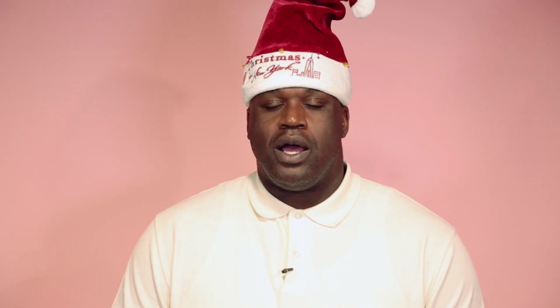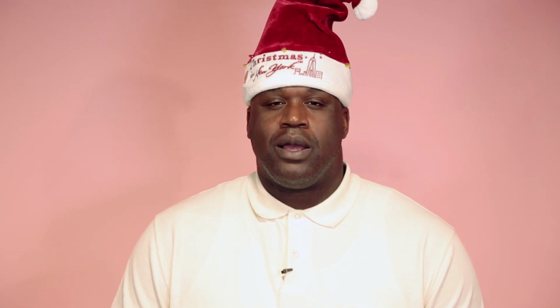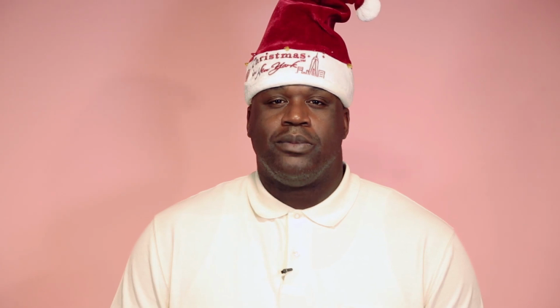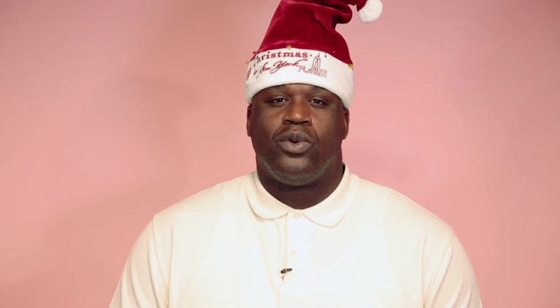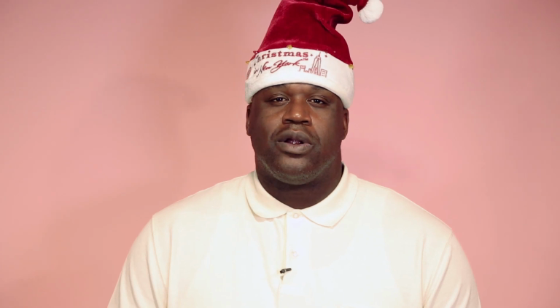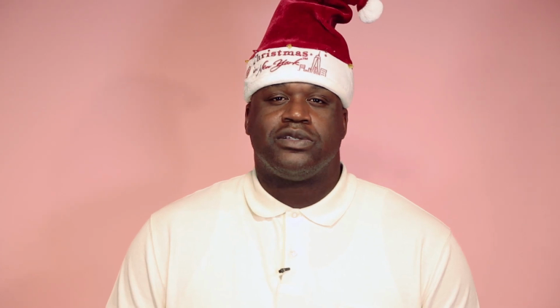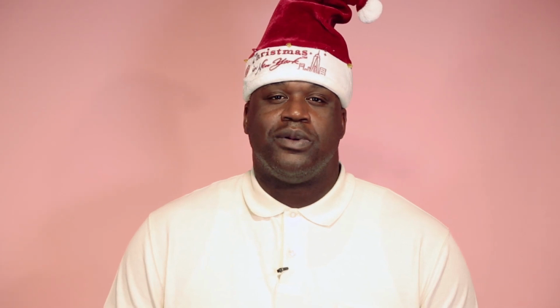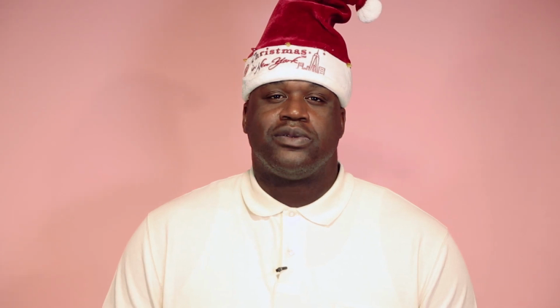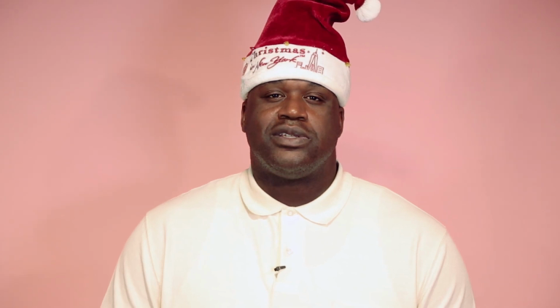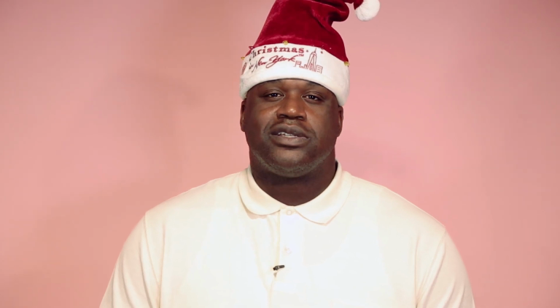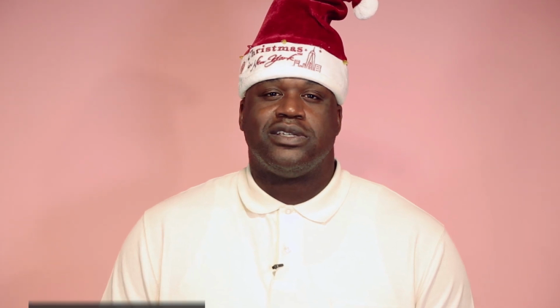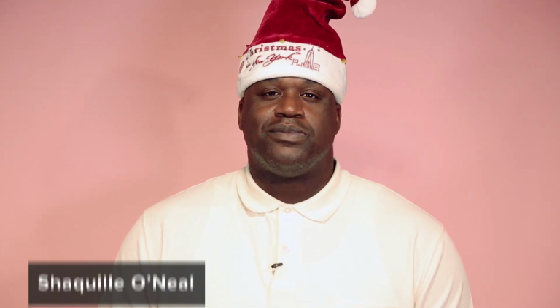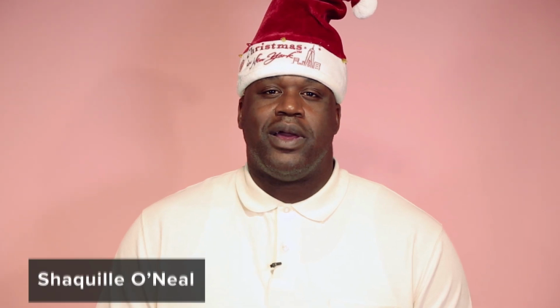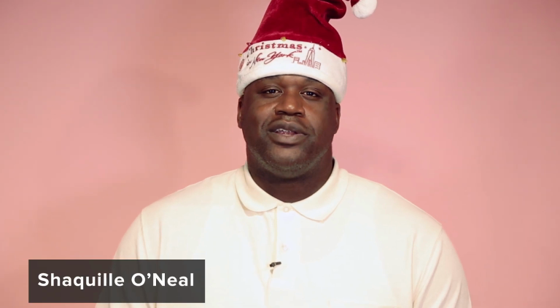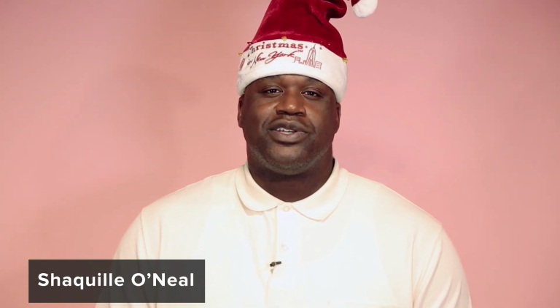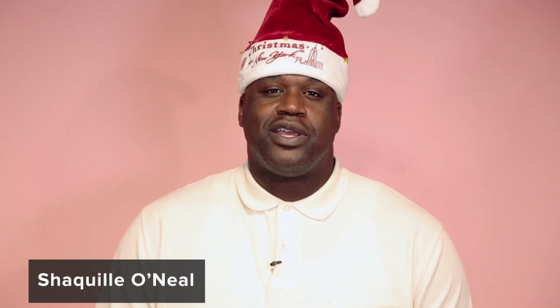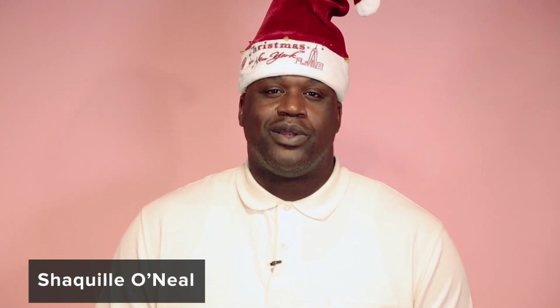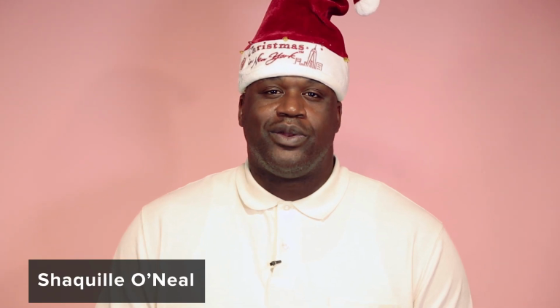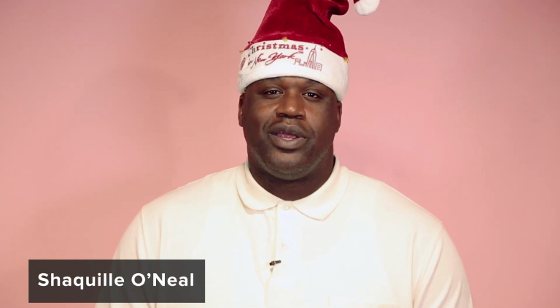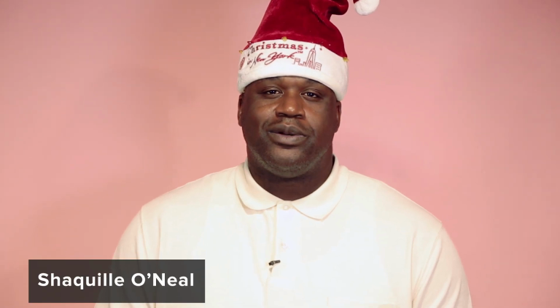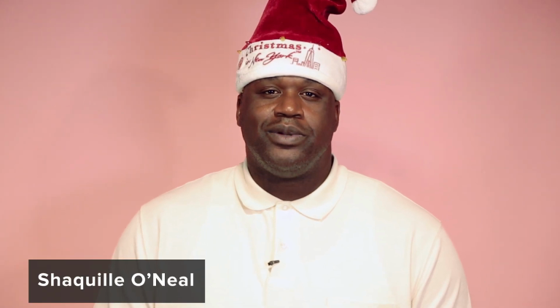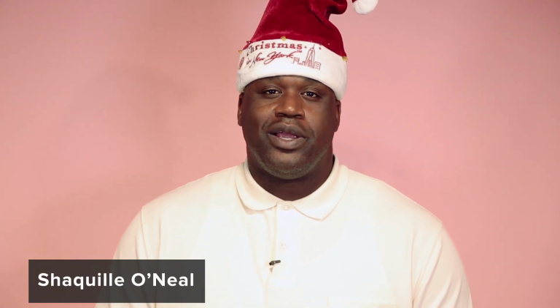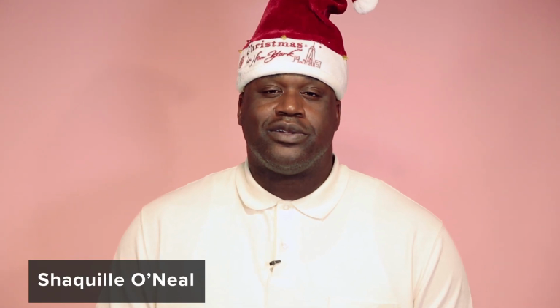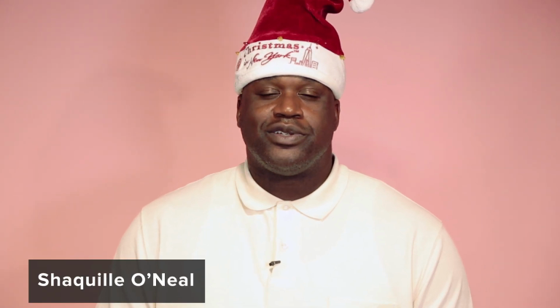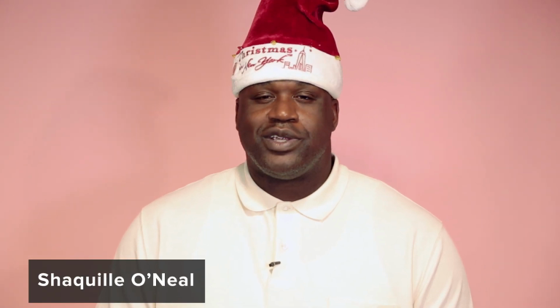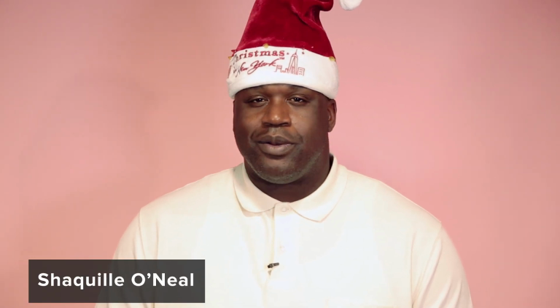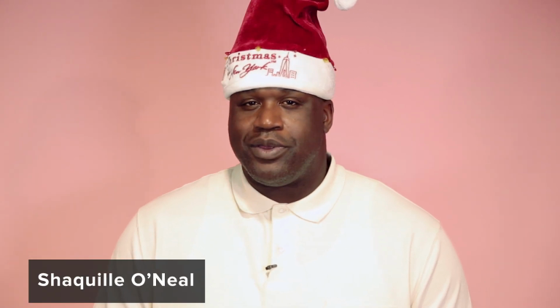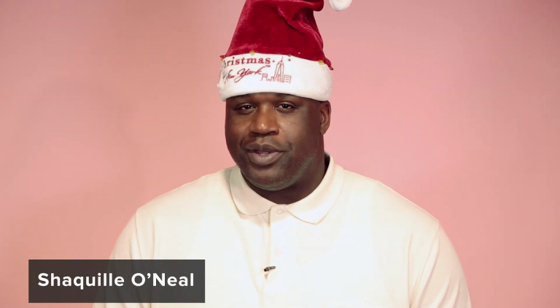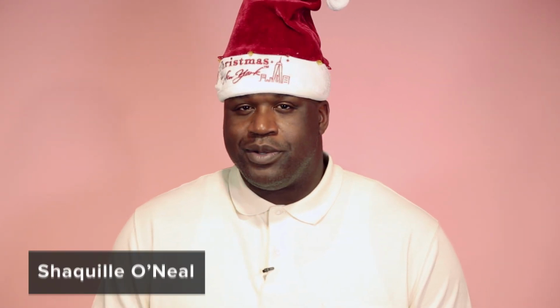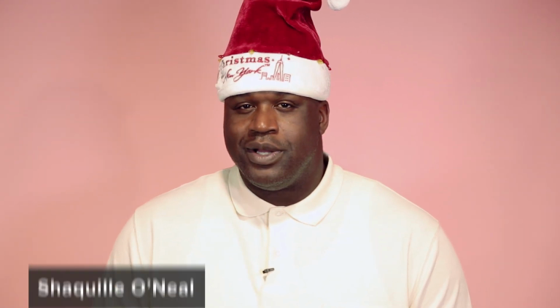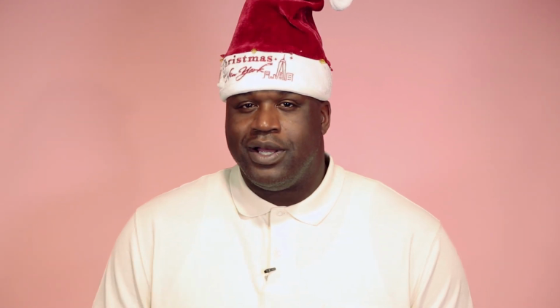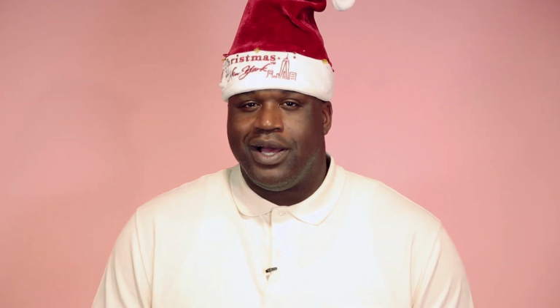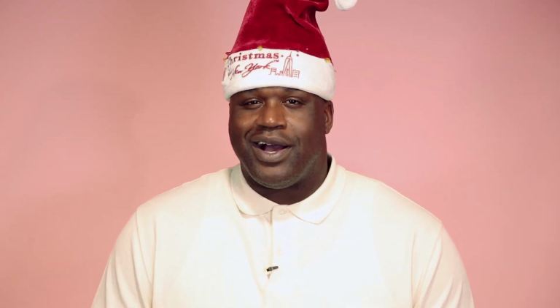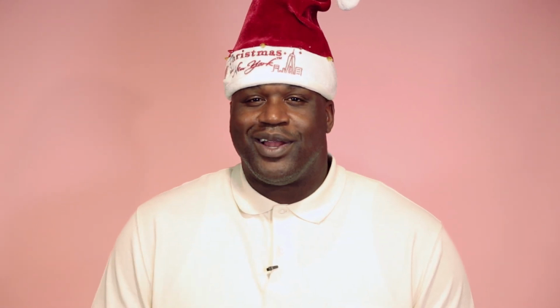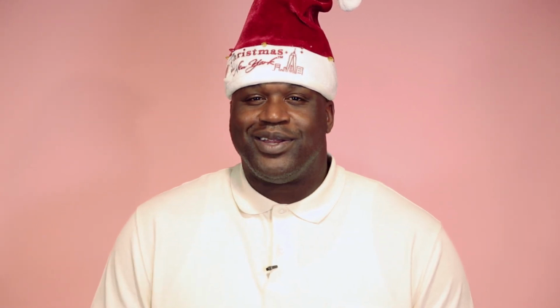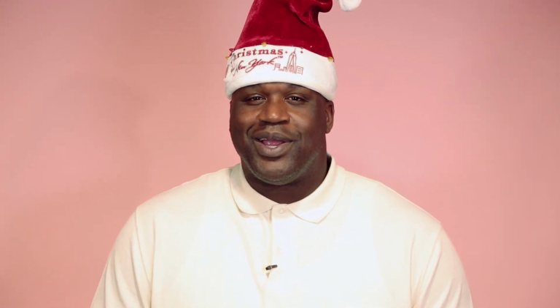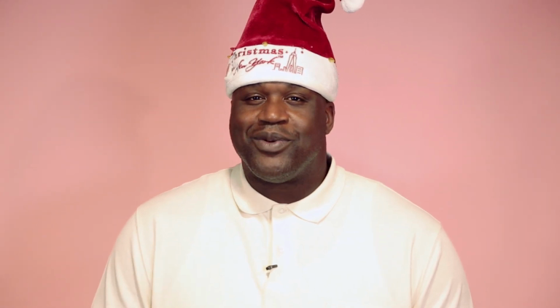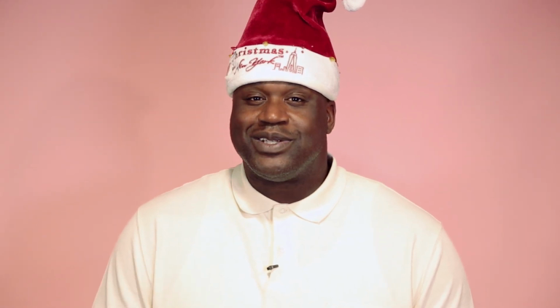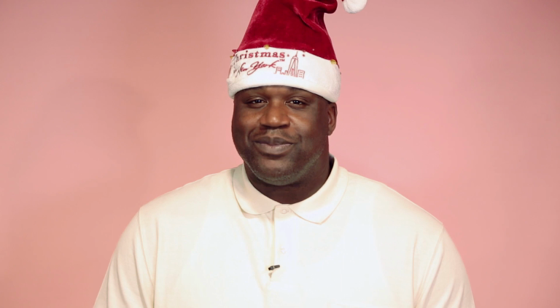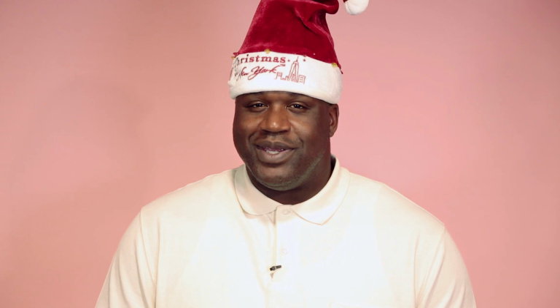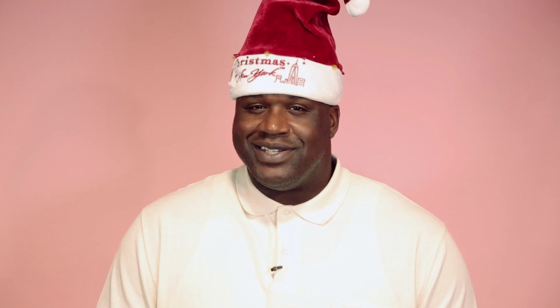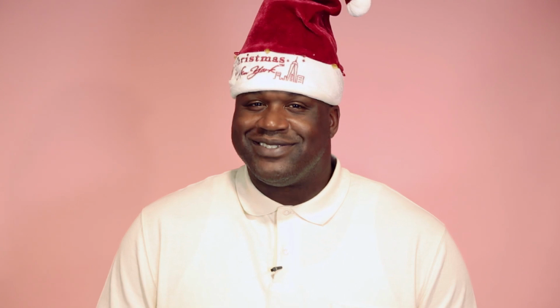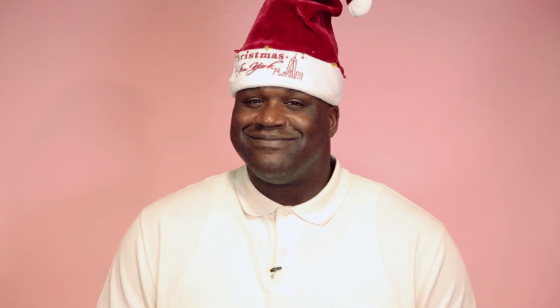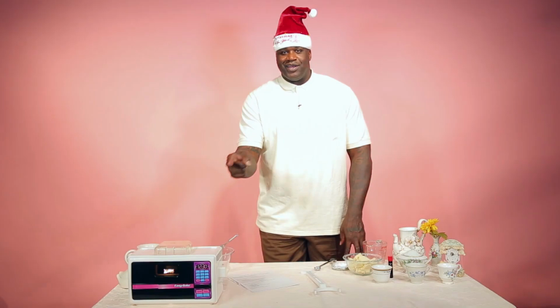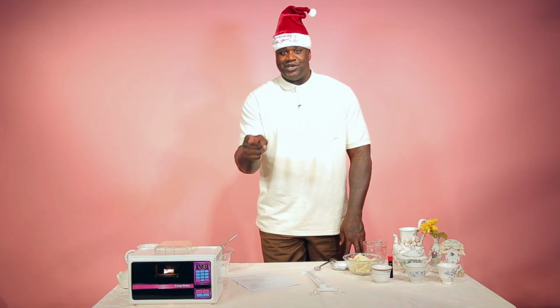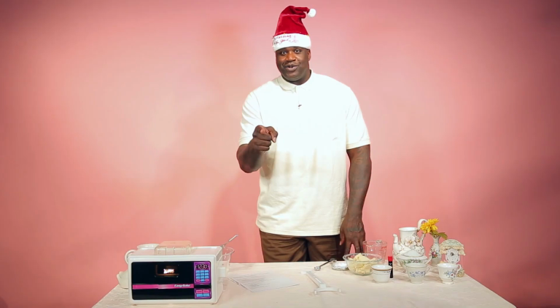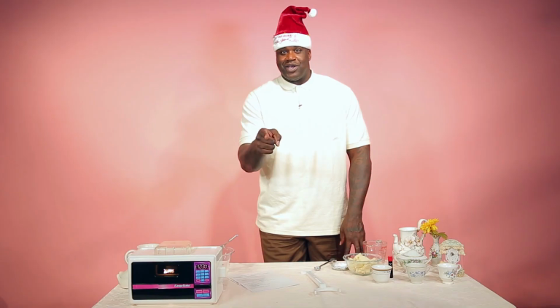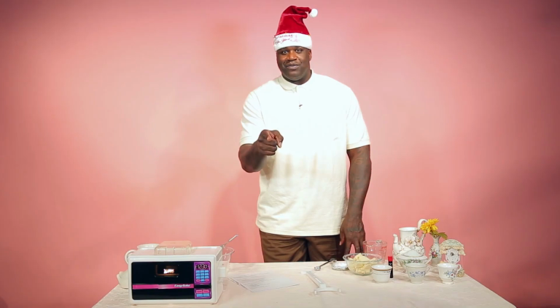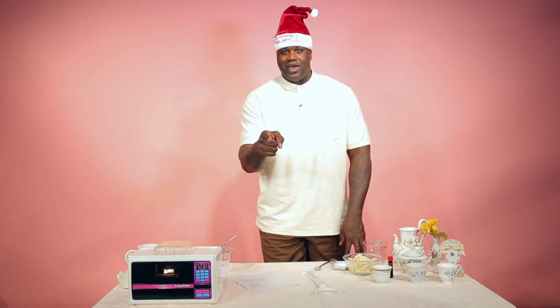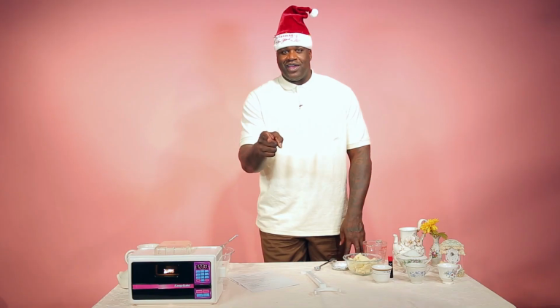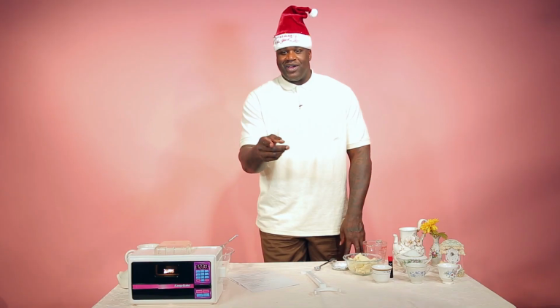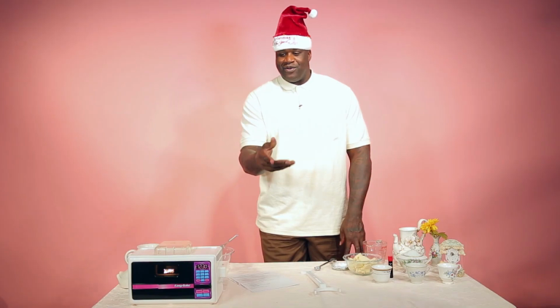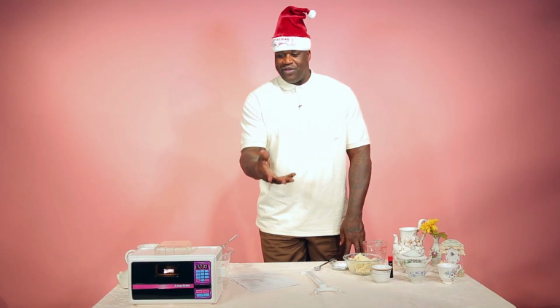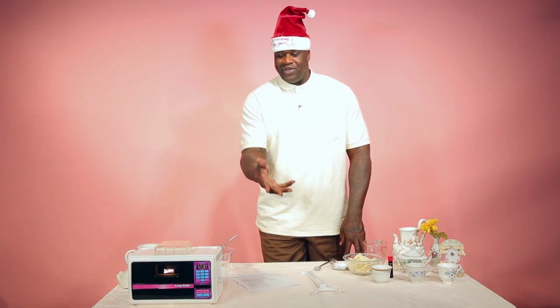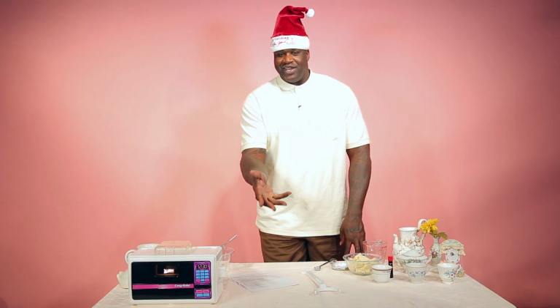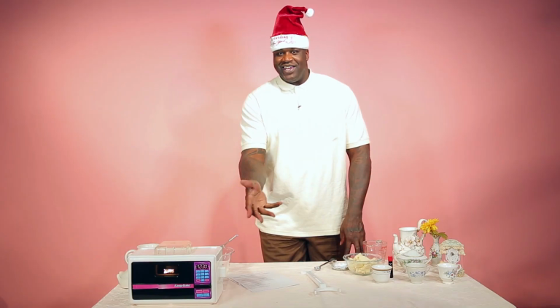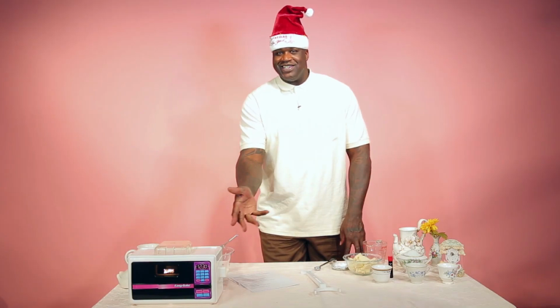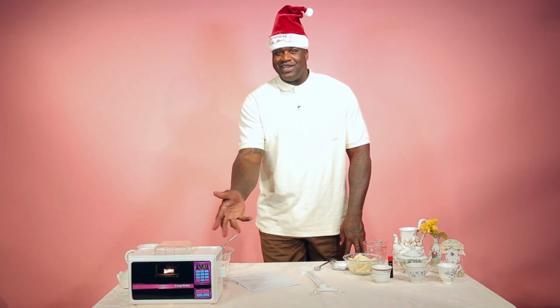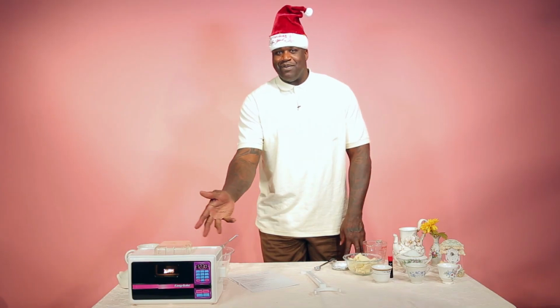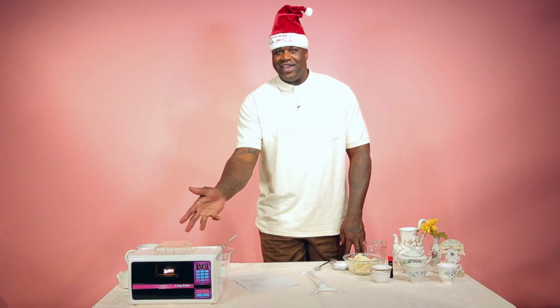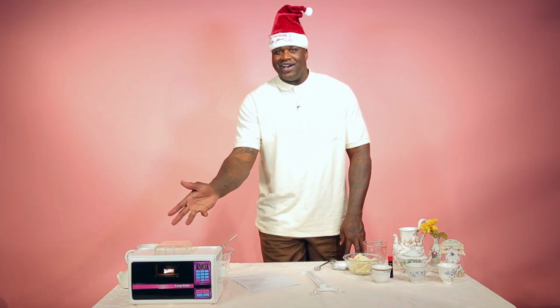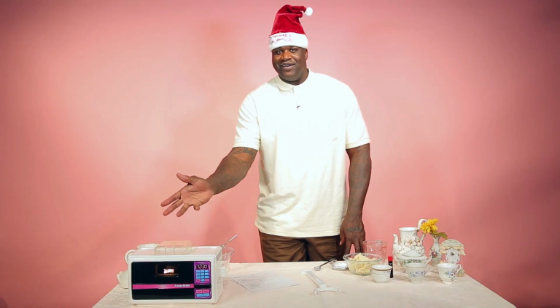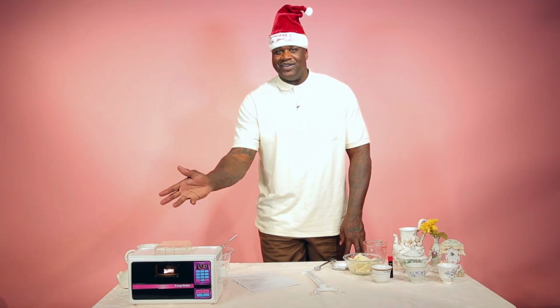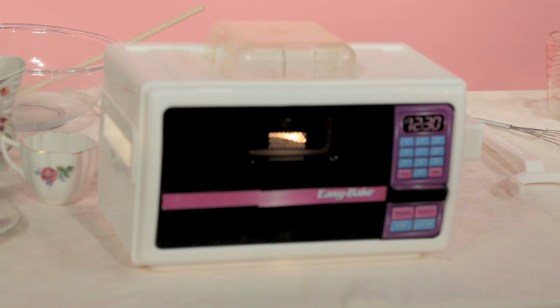Hi, I'm the world's most sexiest man, Shaquille O'Neal, here to share with you holiday recipes that you can make with the Easy Bake Oven.